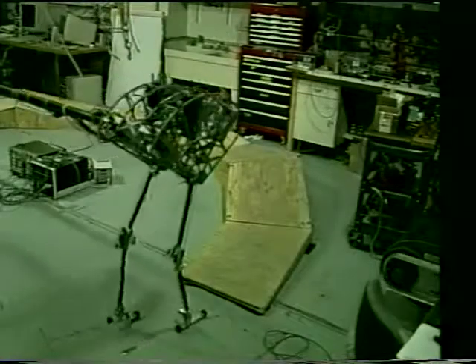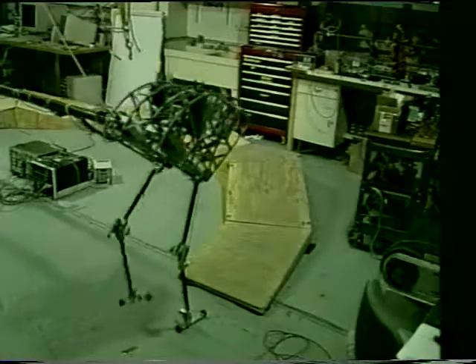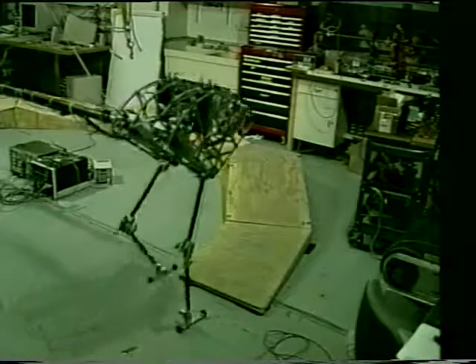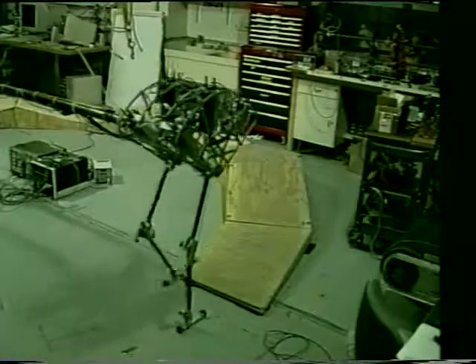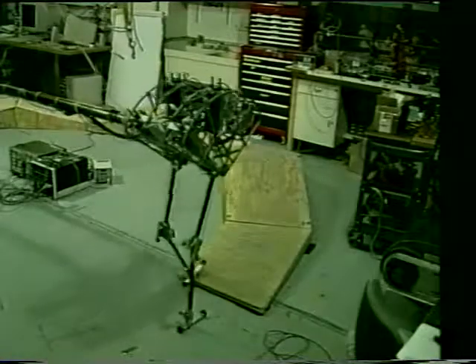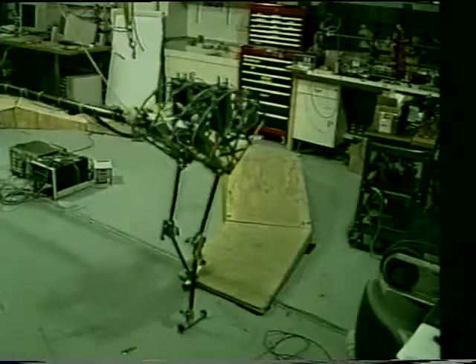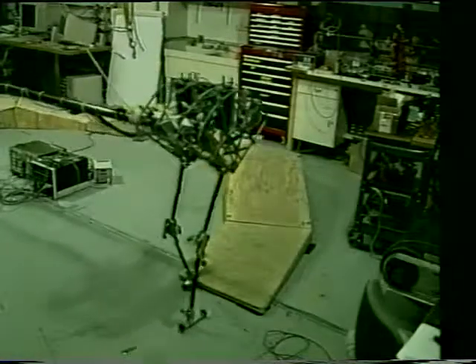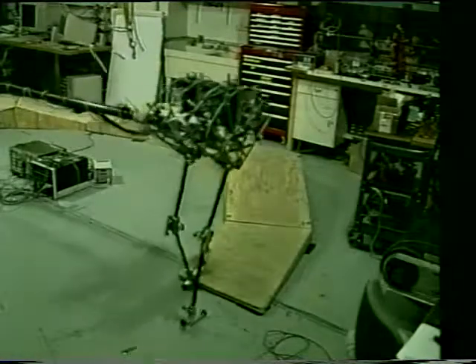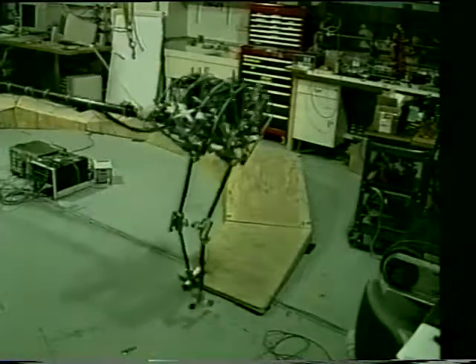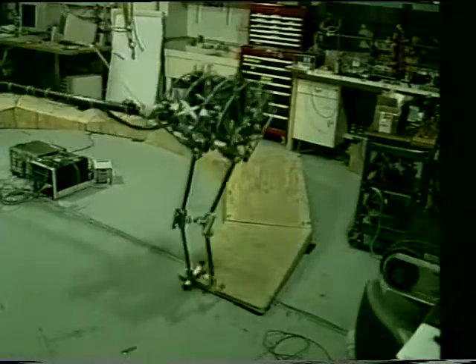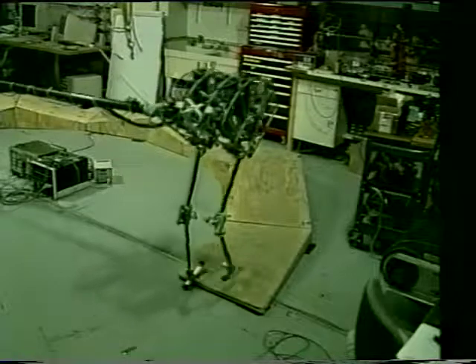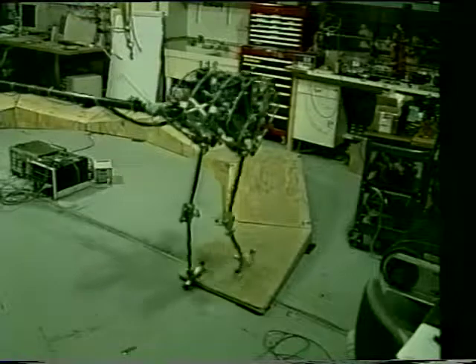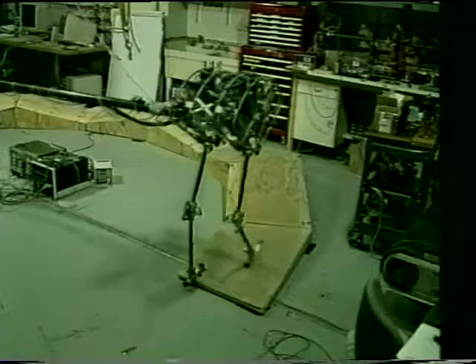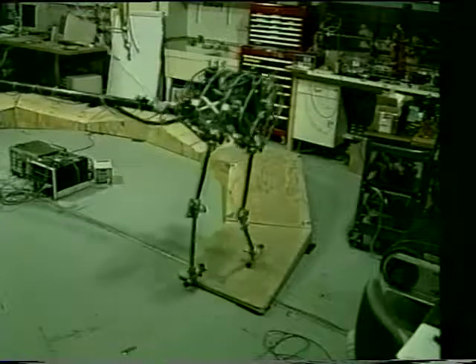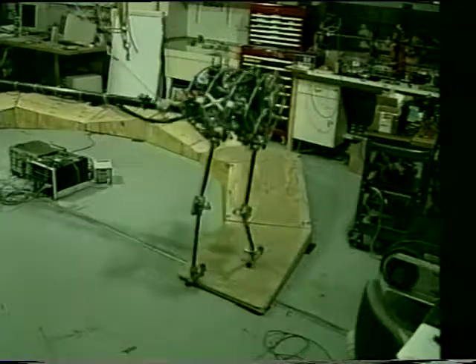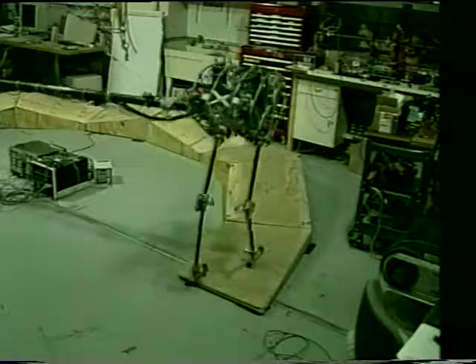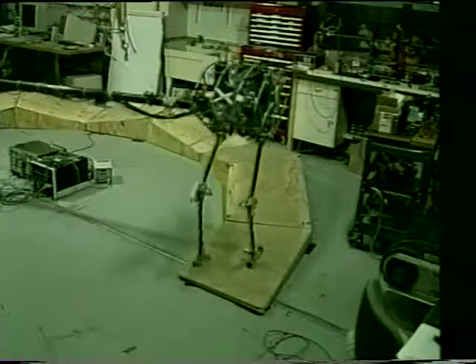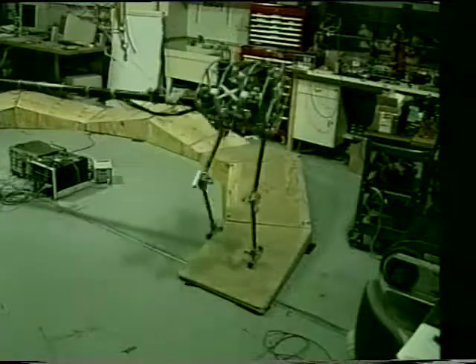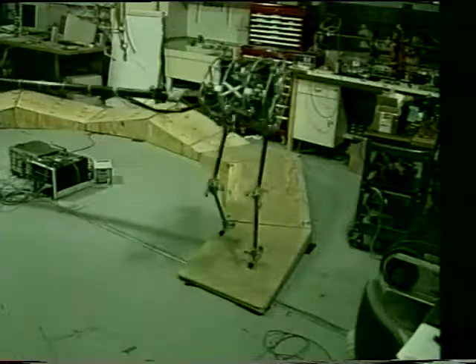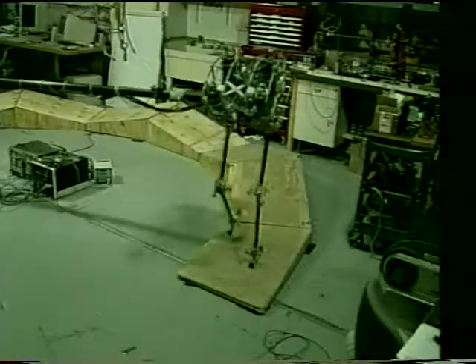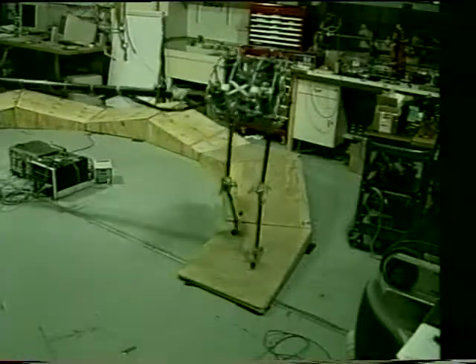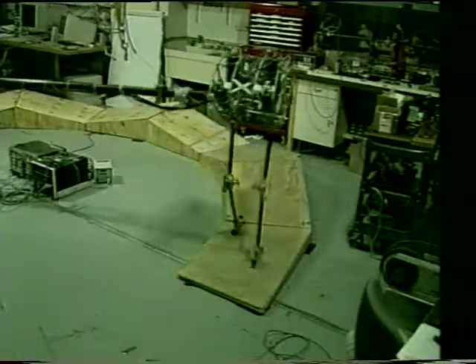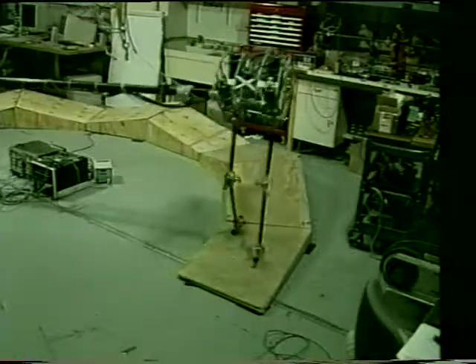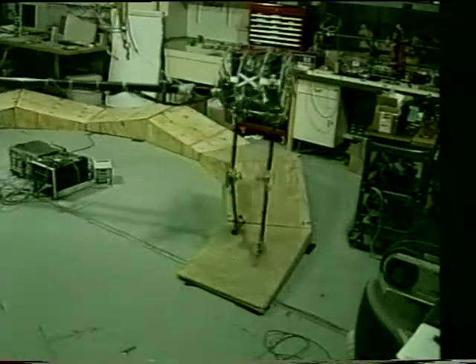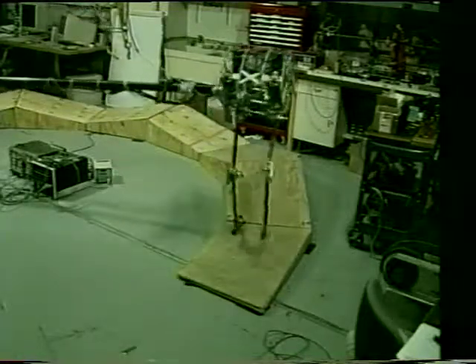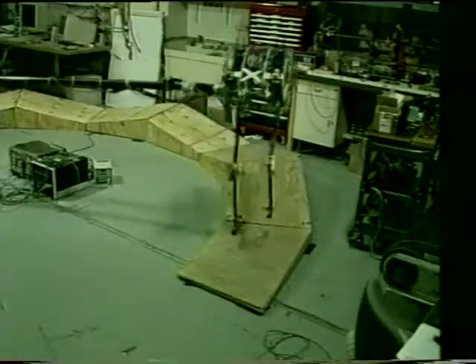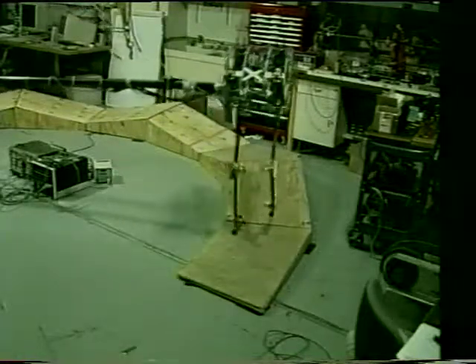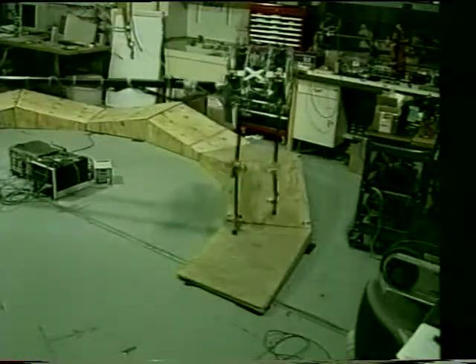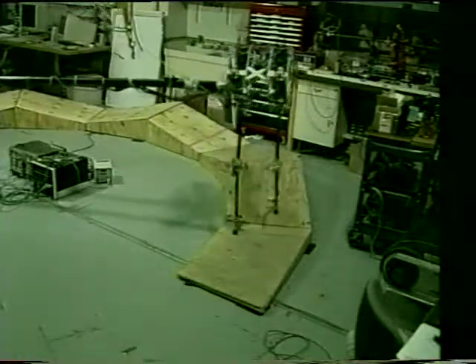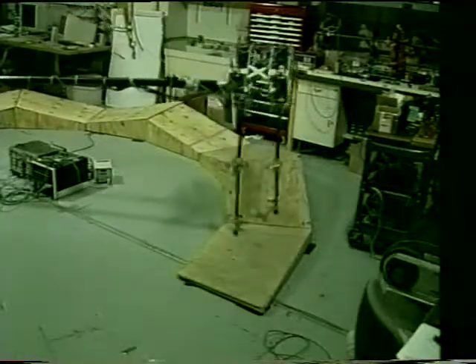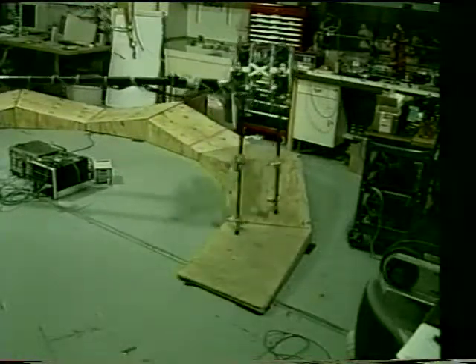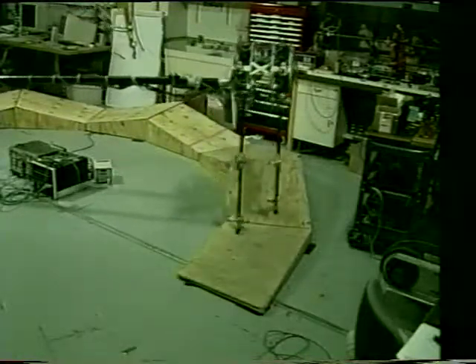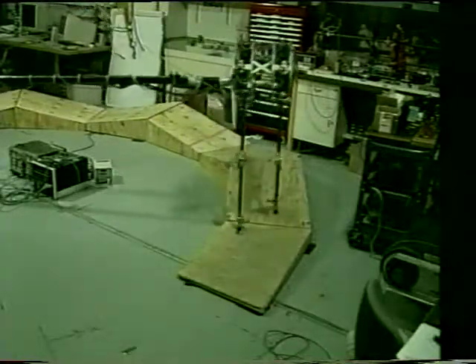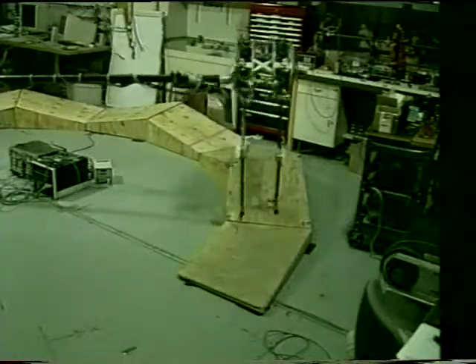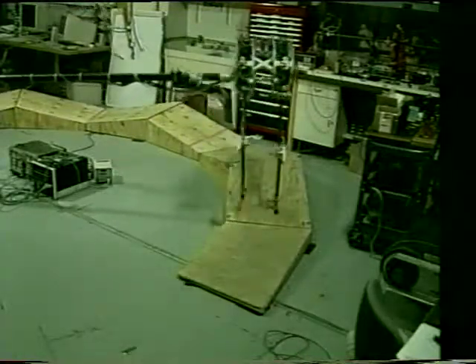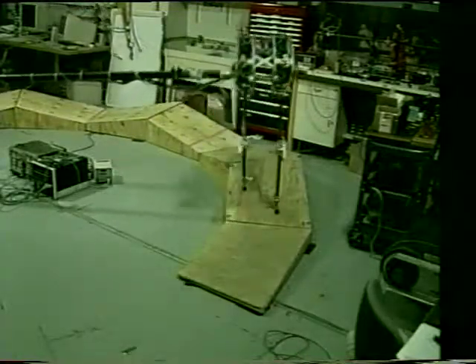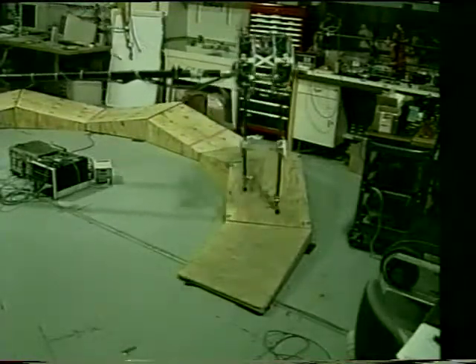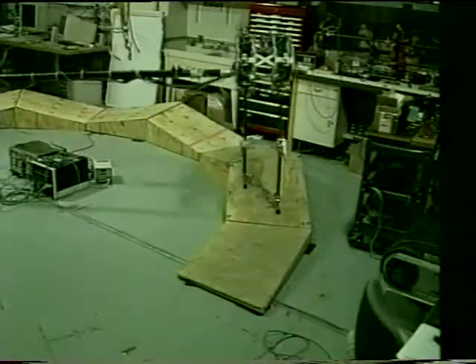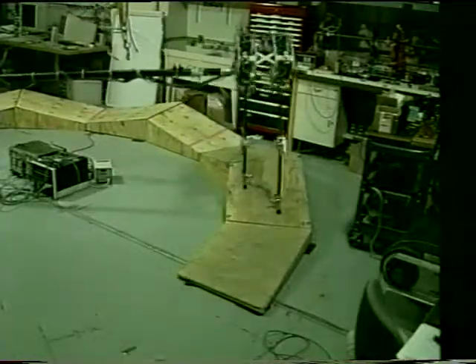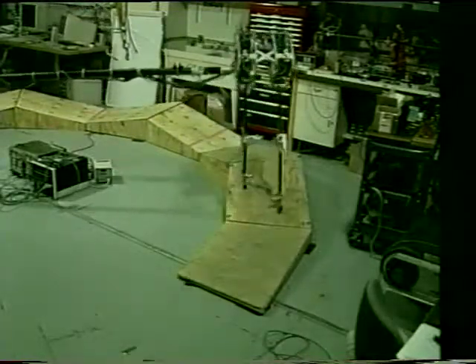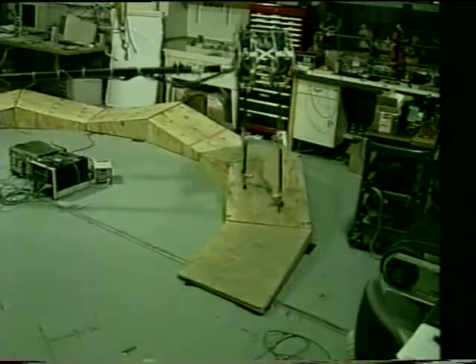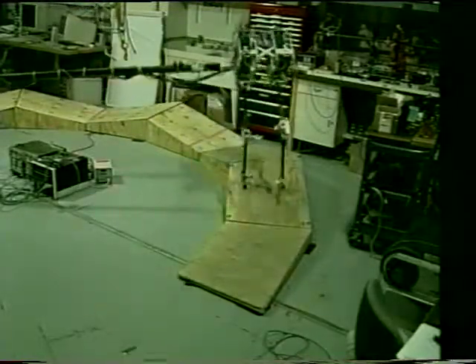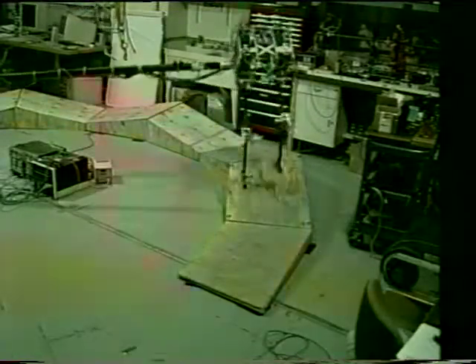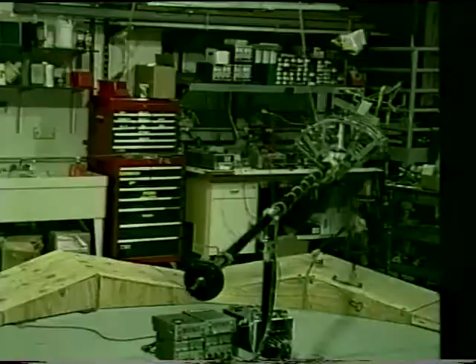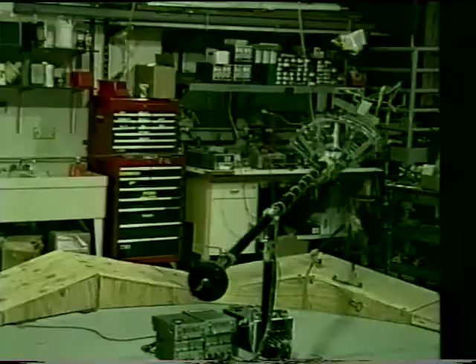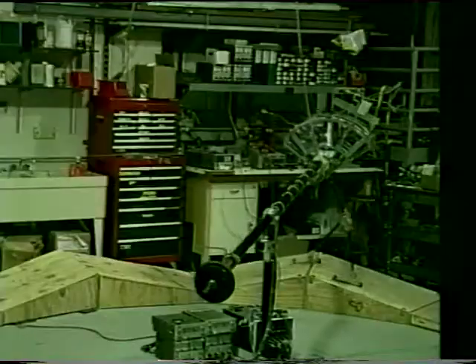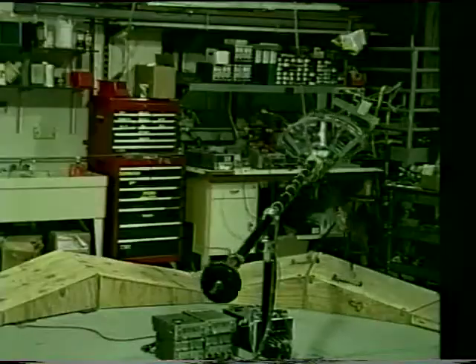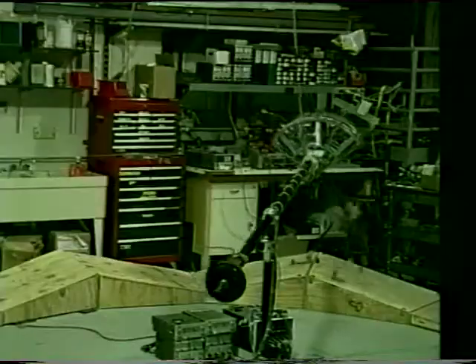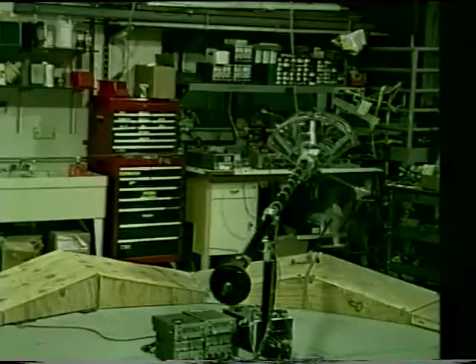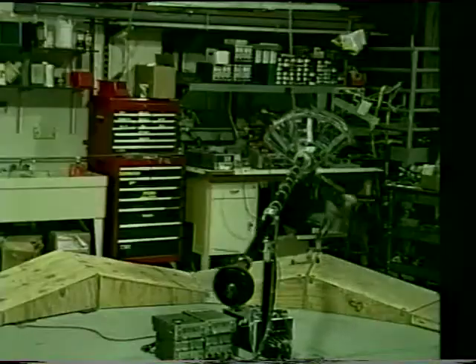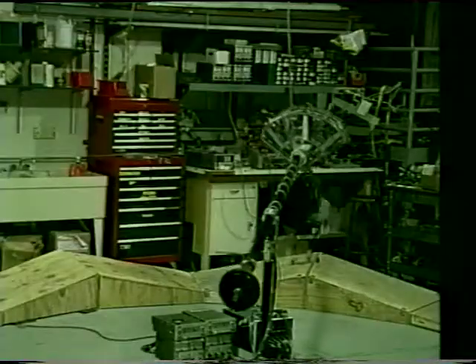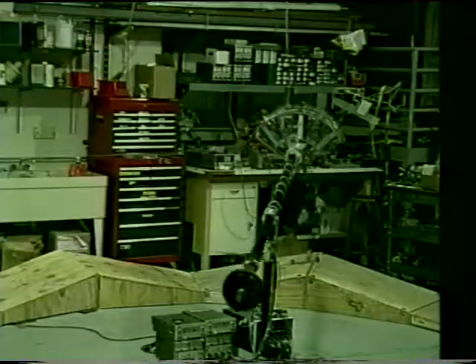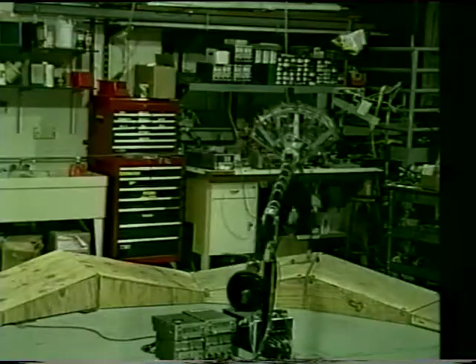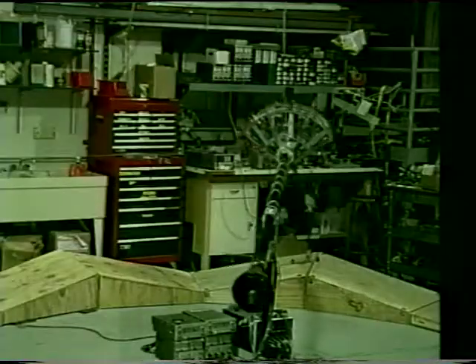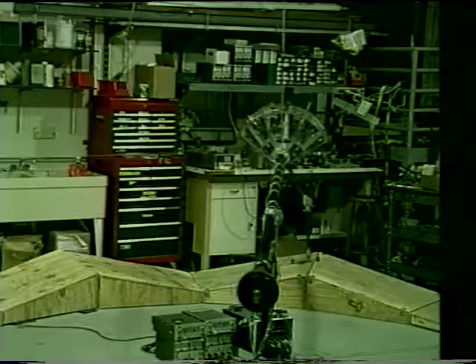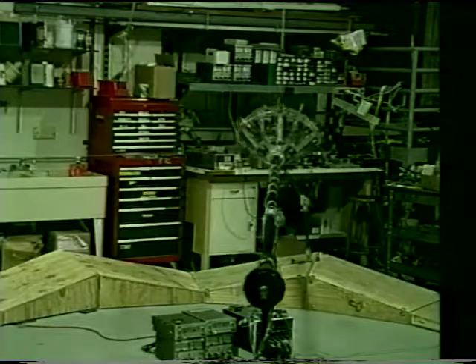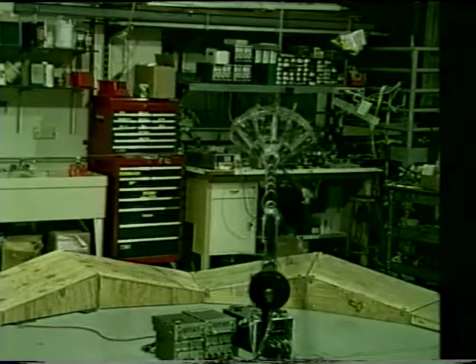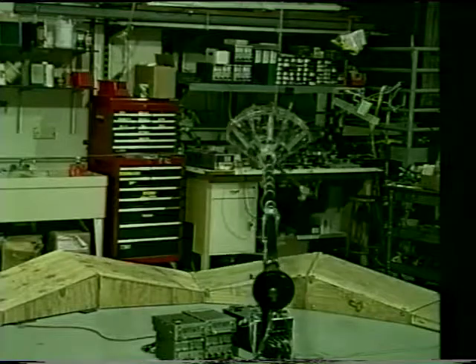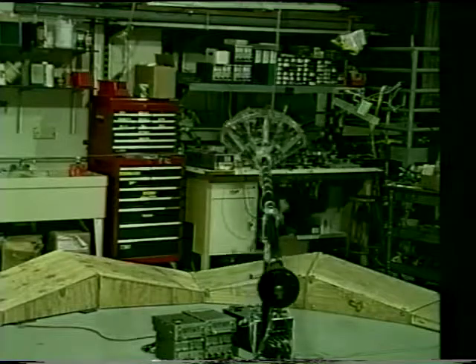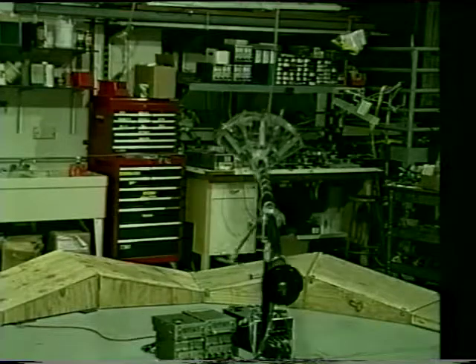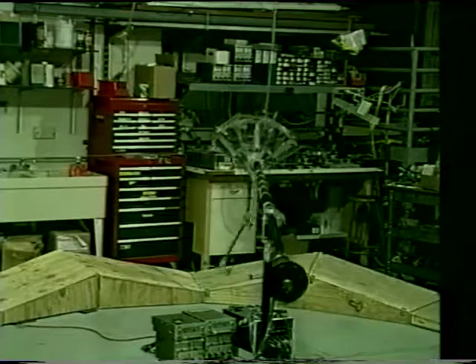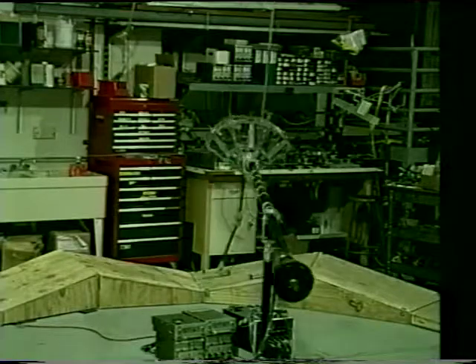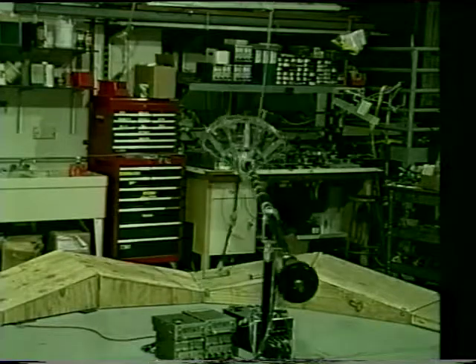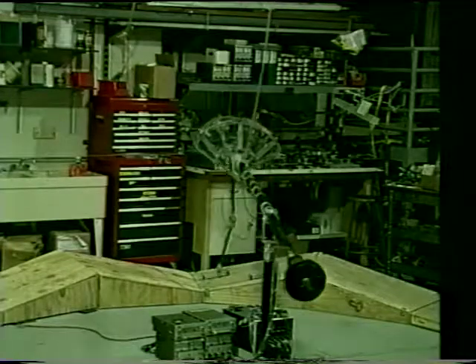Here, the robot uses the same algorithm to walk over rolling terrain consisting of alternating up slopes and down slopes.